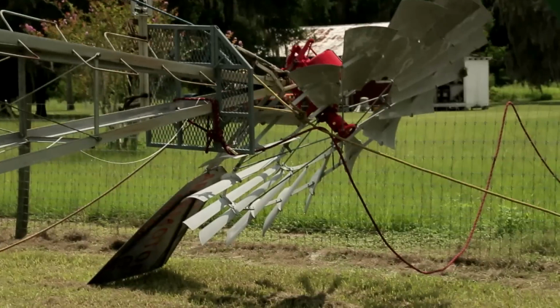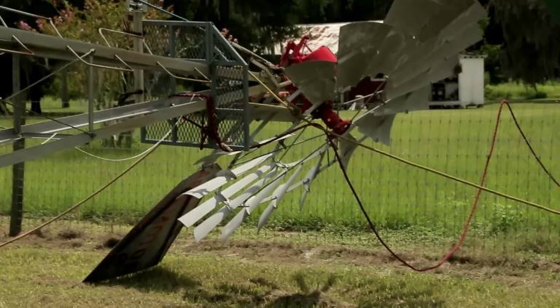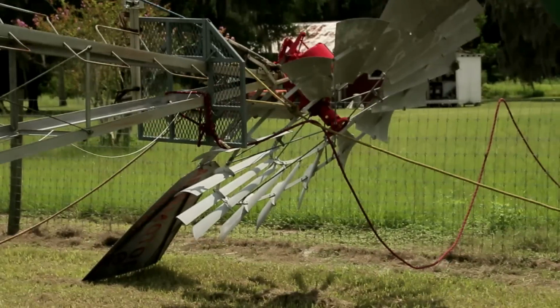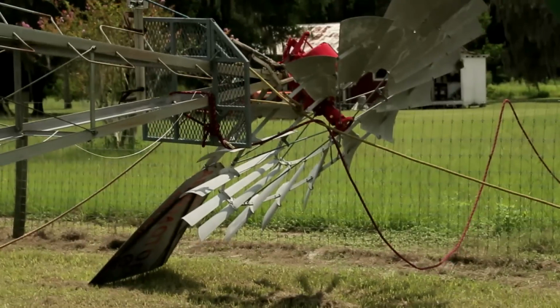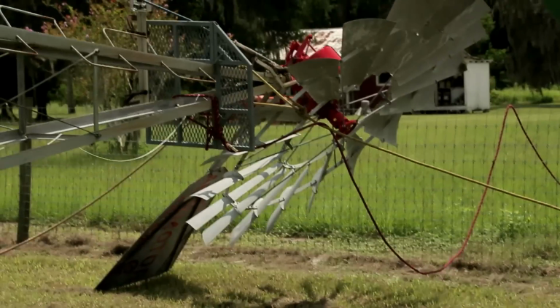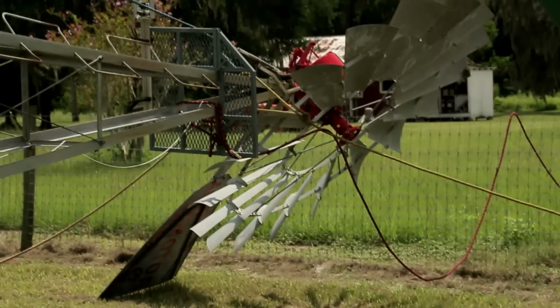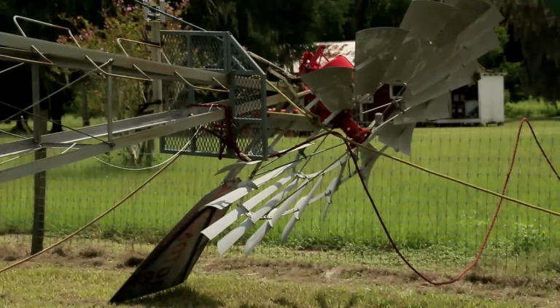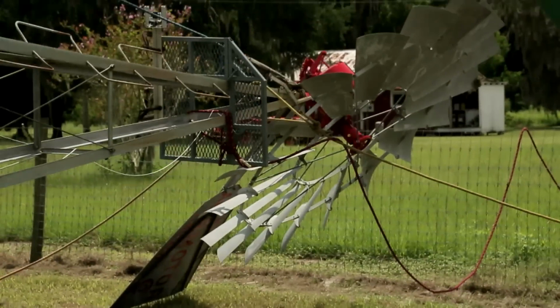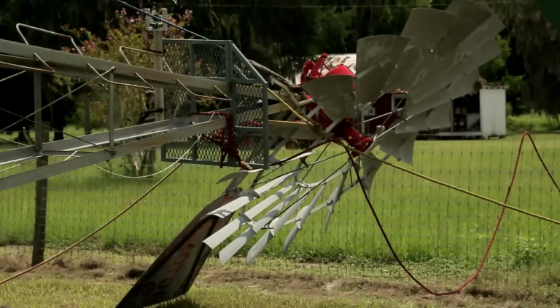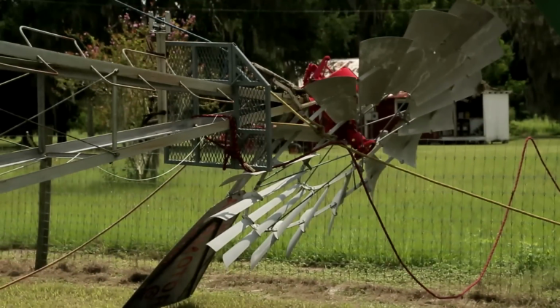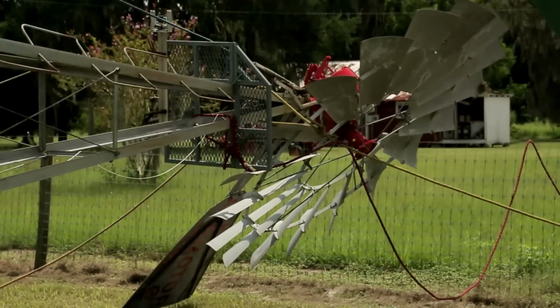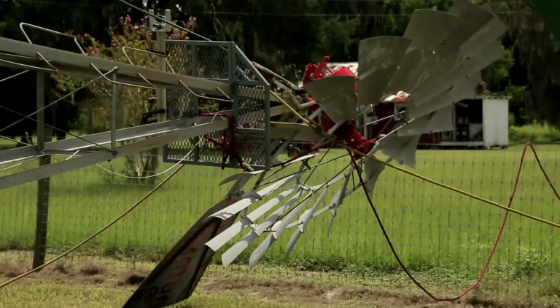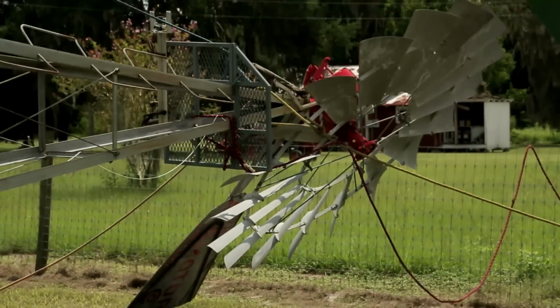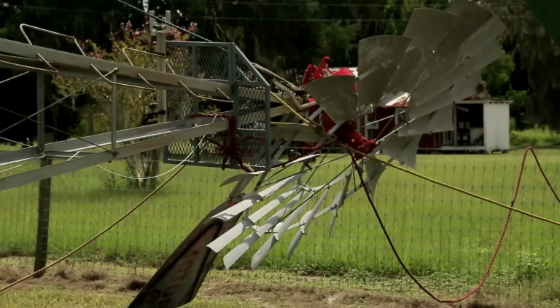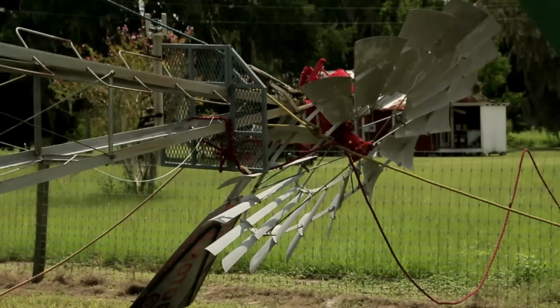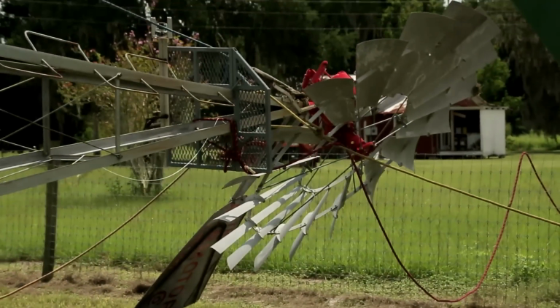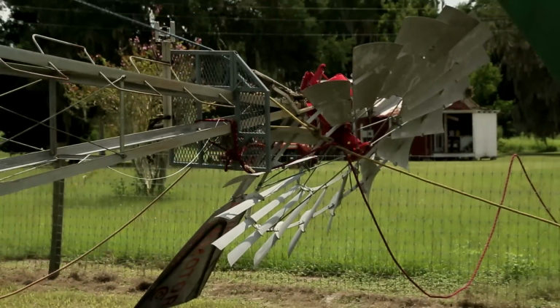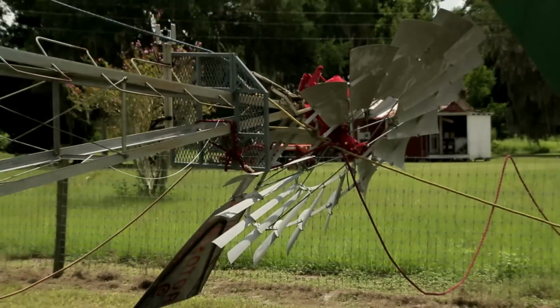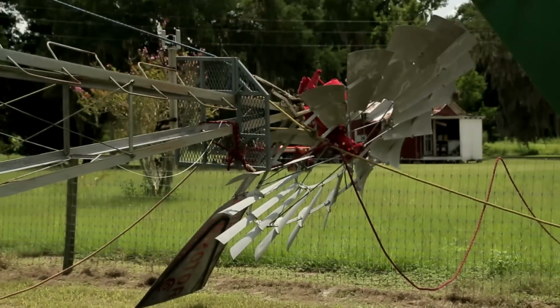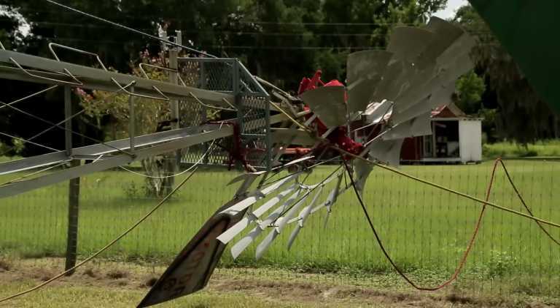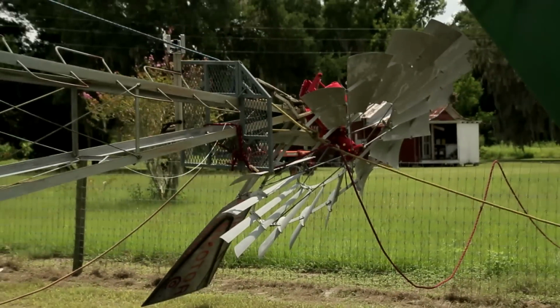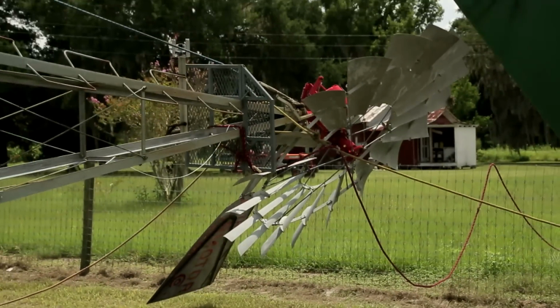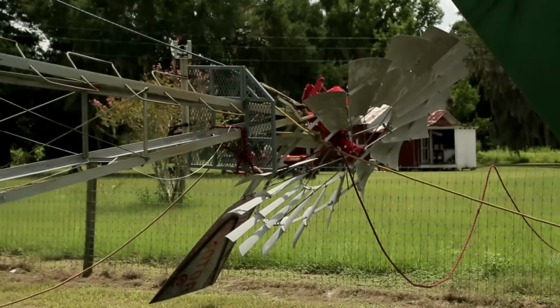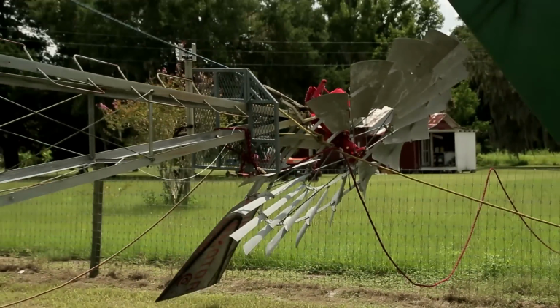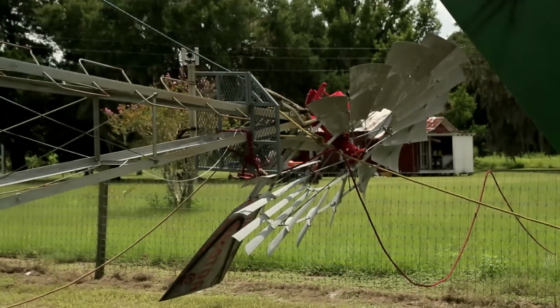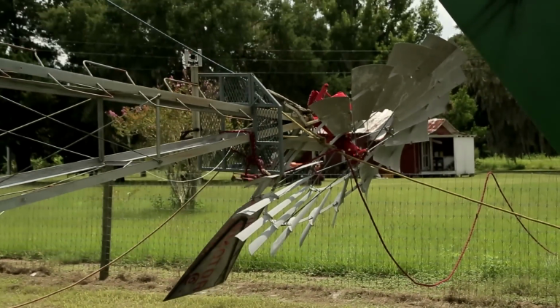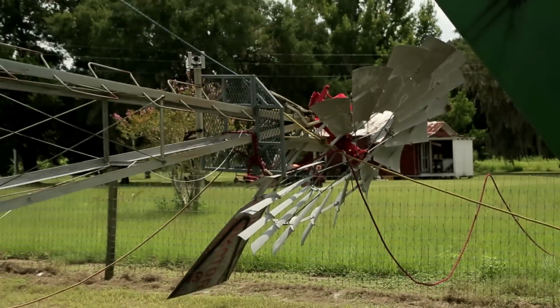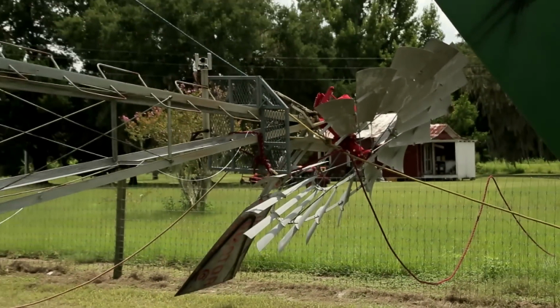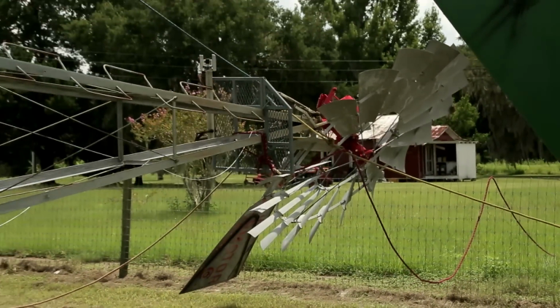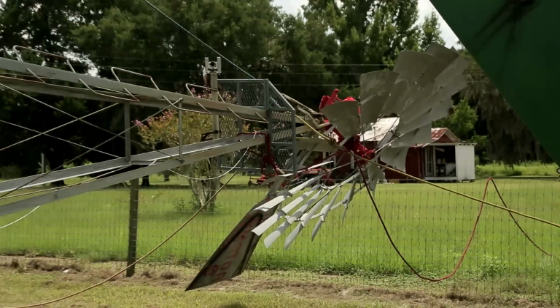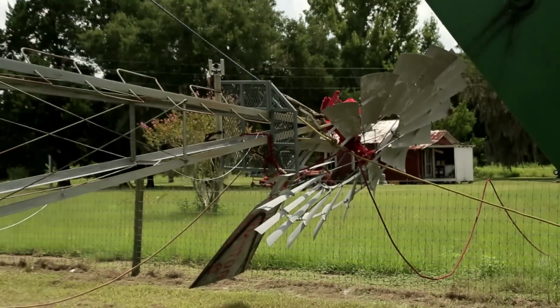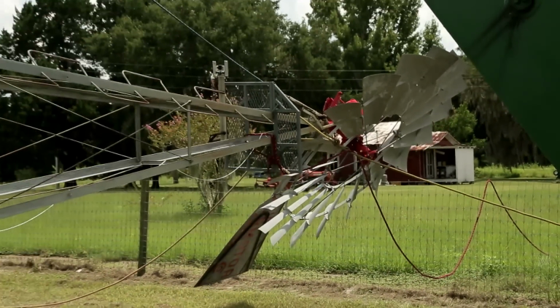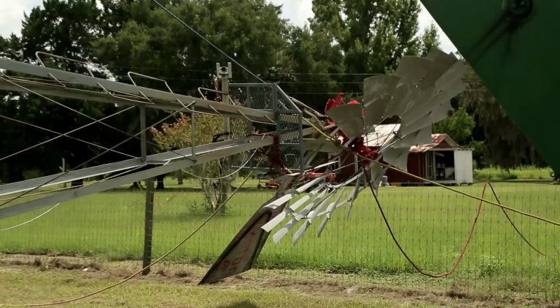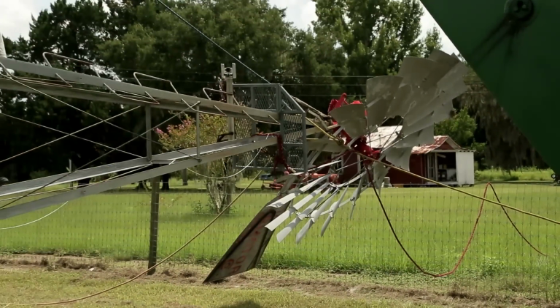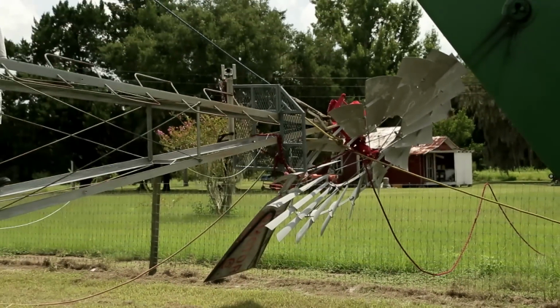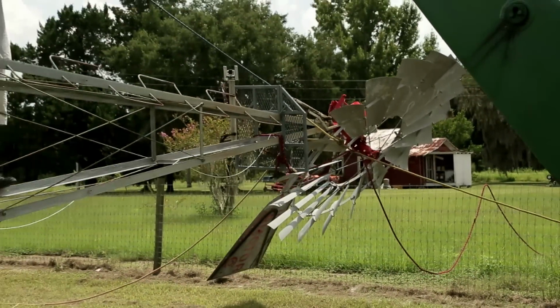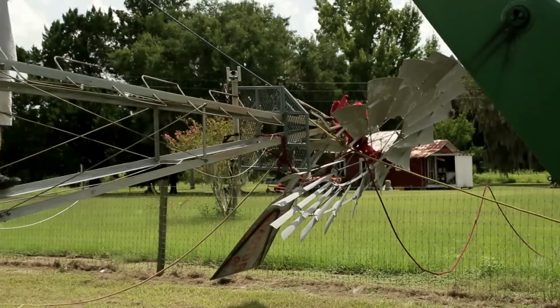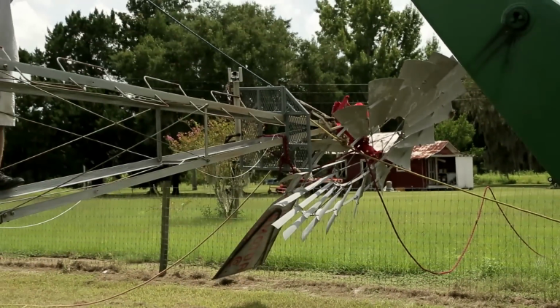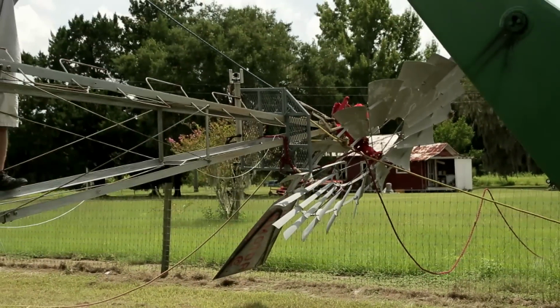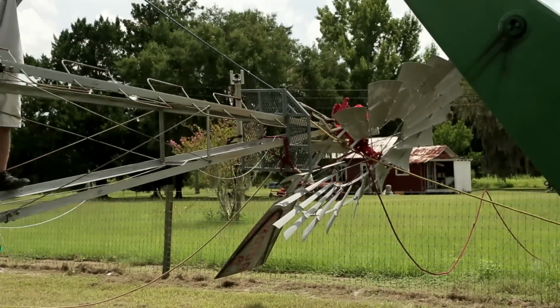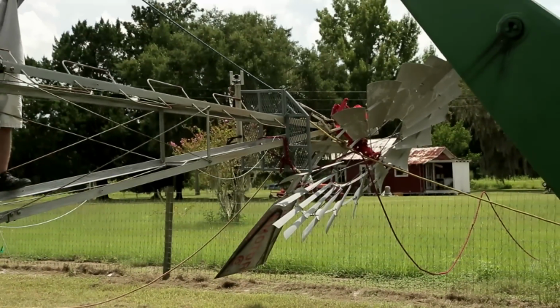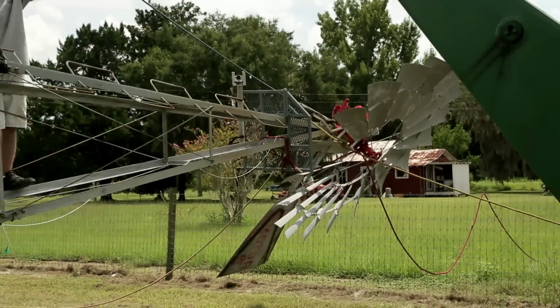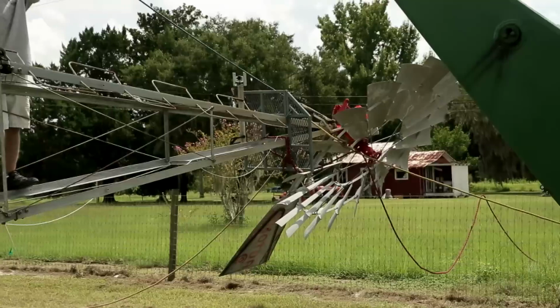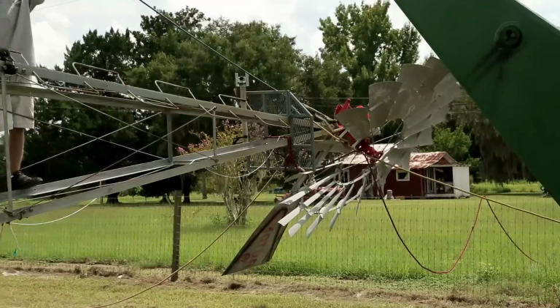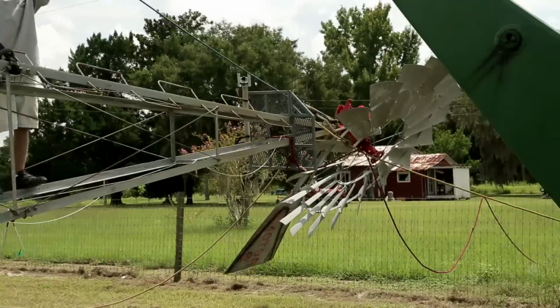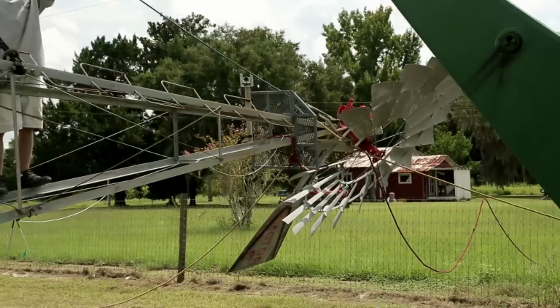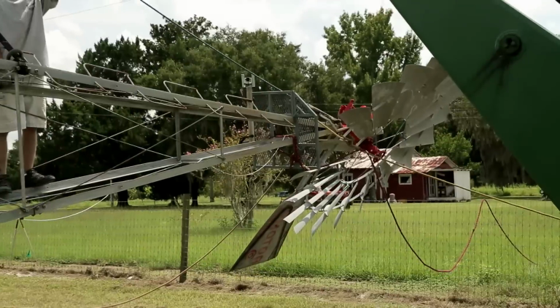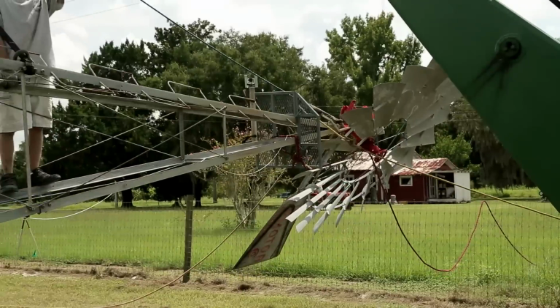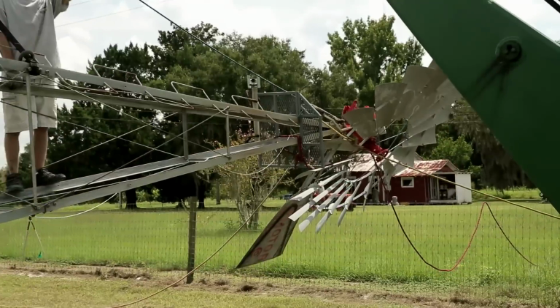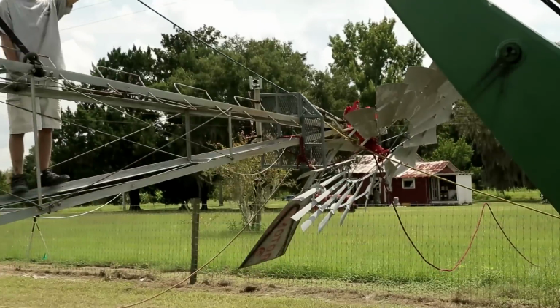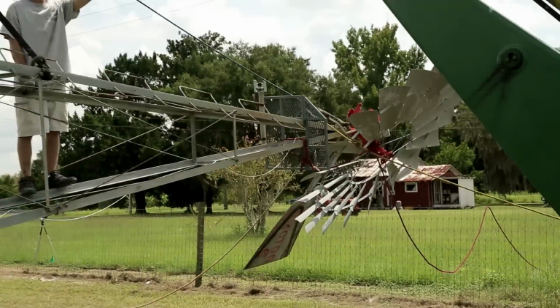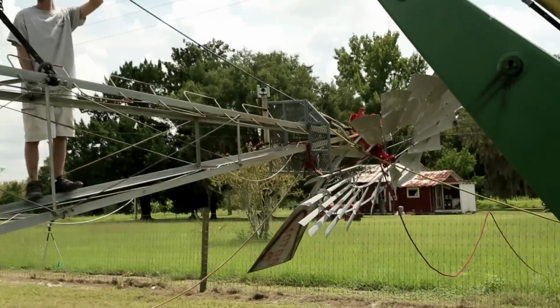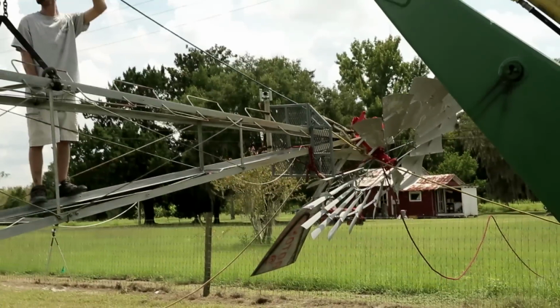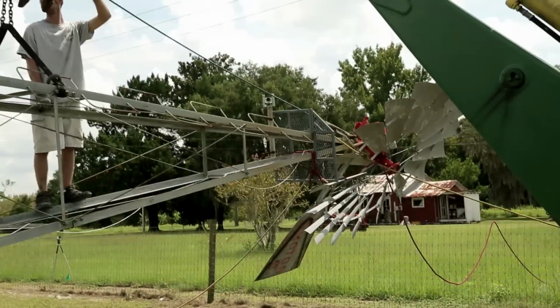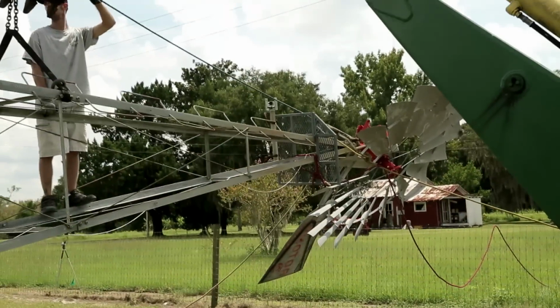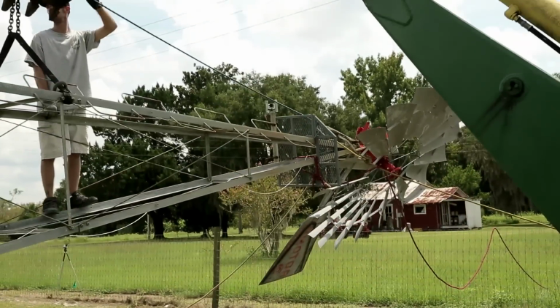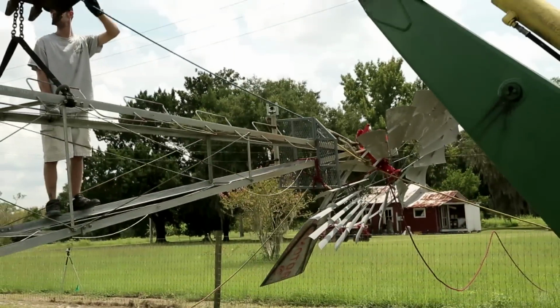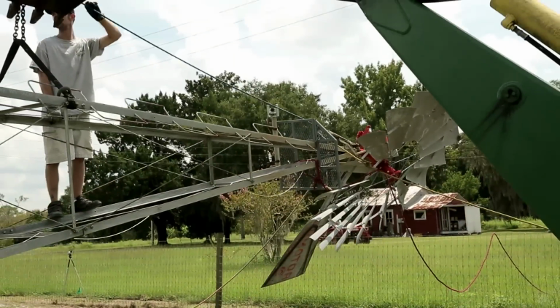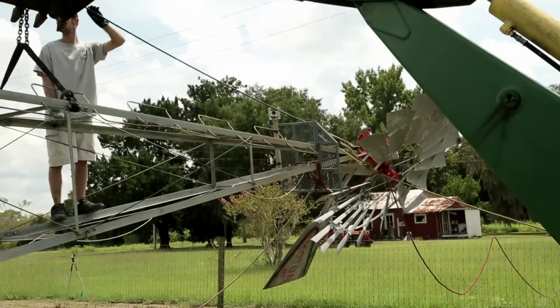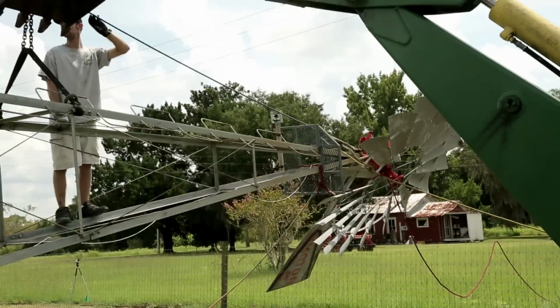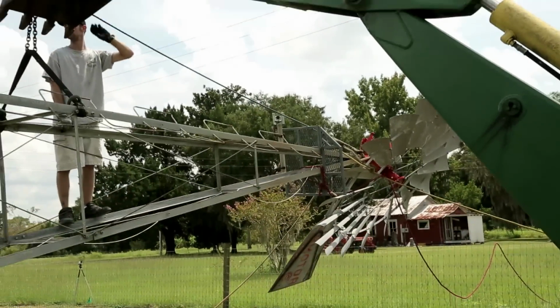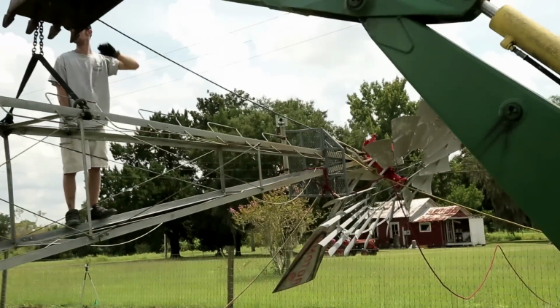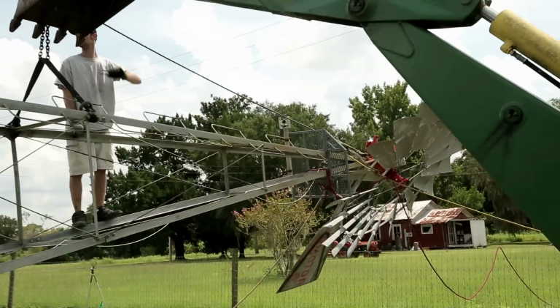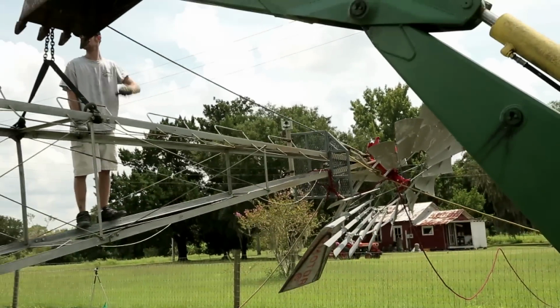We used the backhoe to lift the windmill the first few feet off the ground. This helped keep some of the strain off the rope.